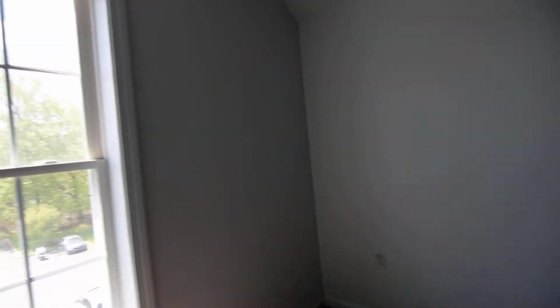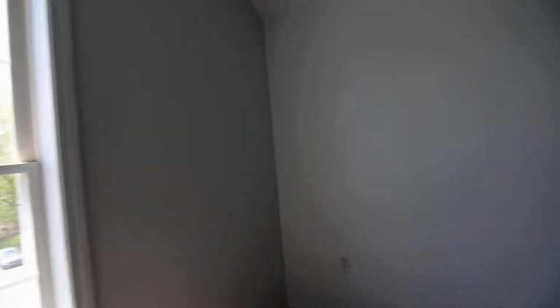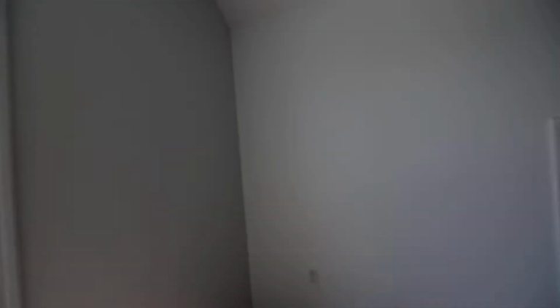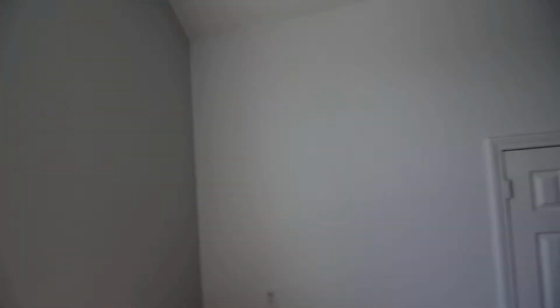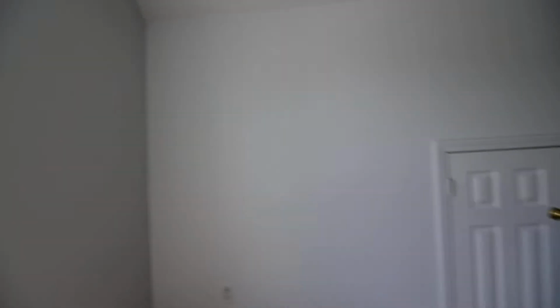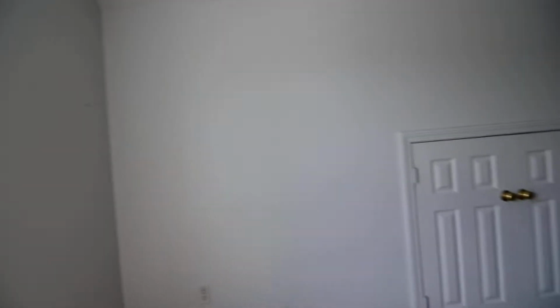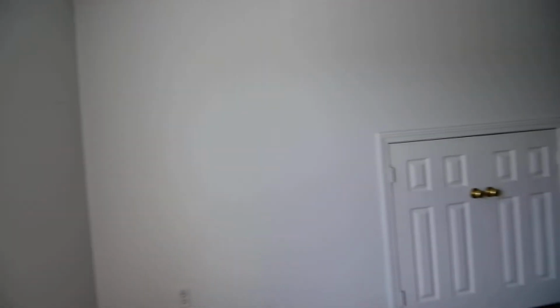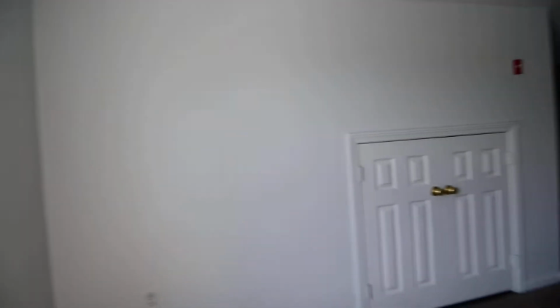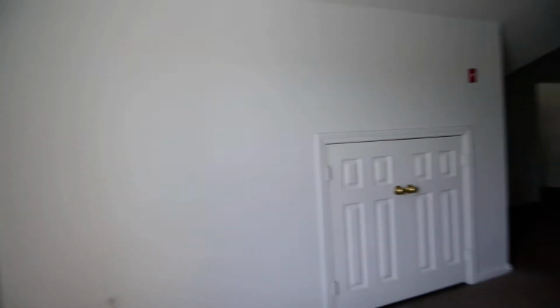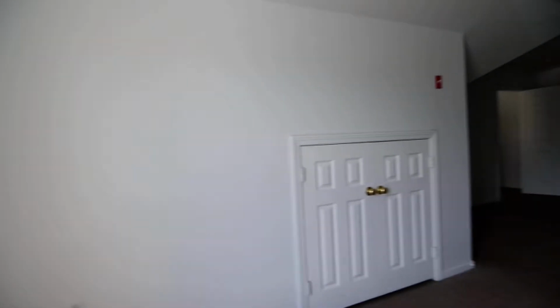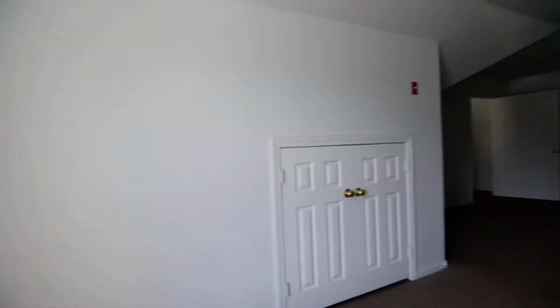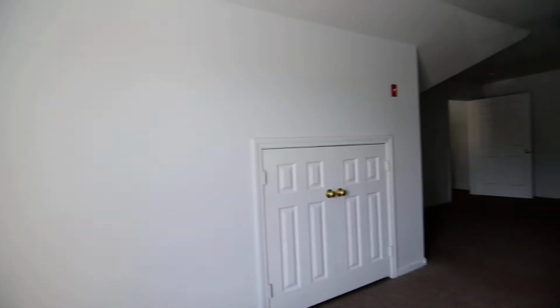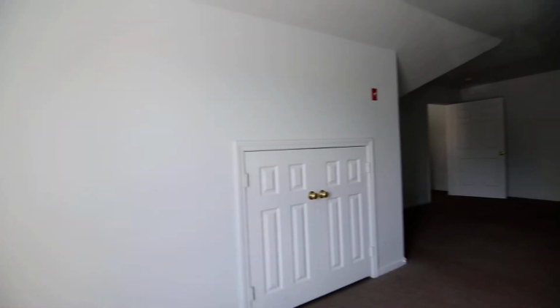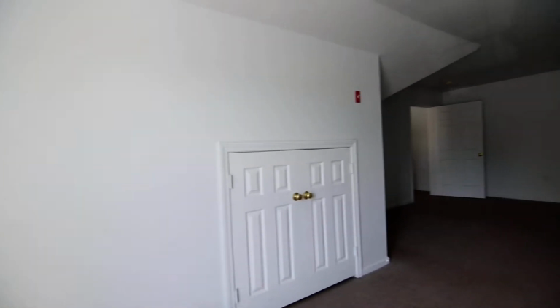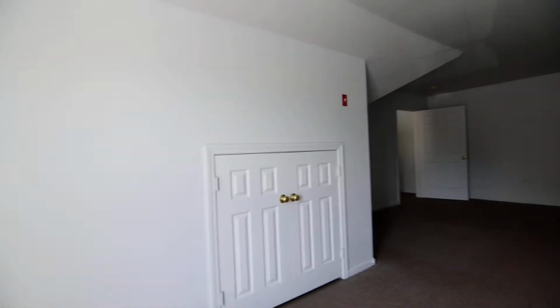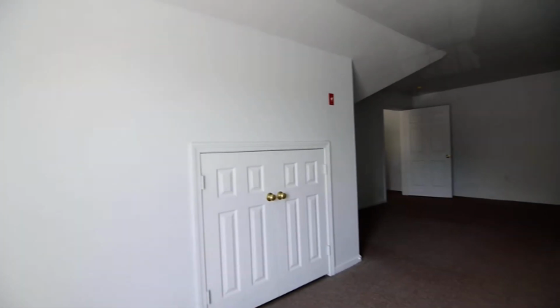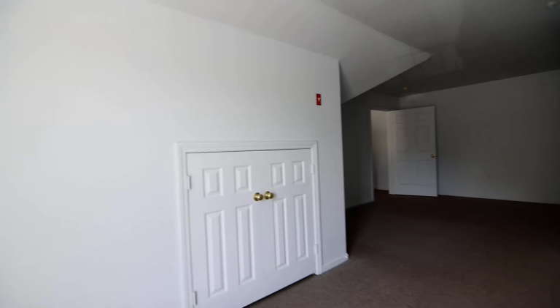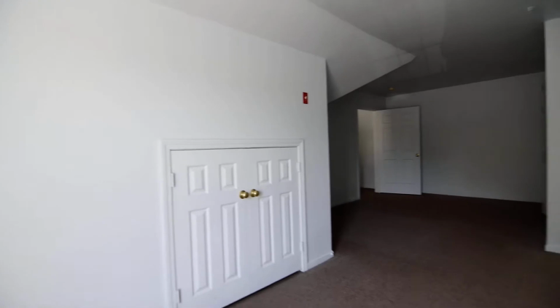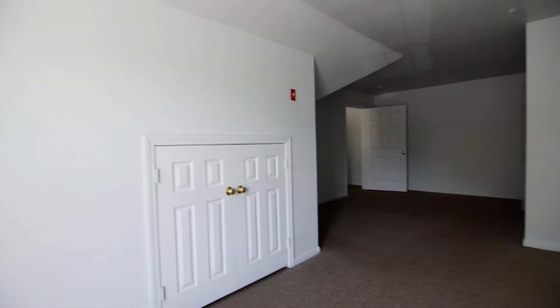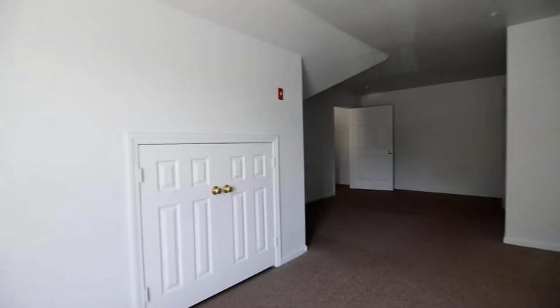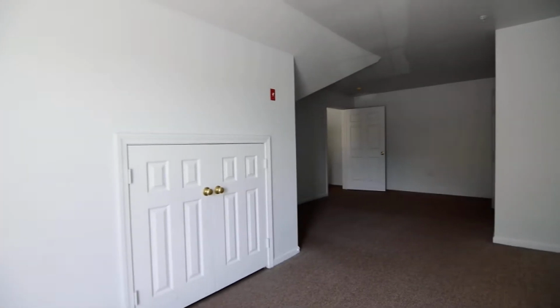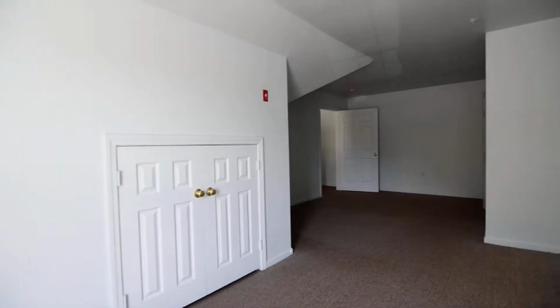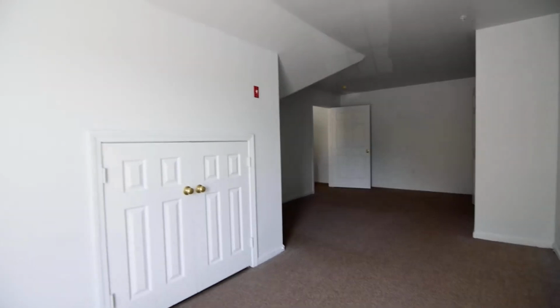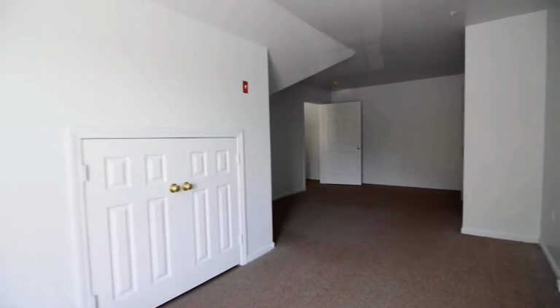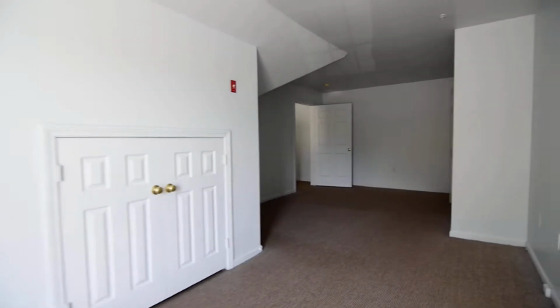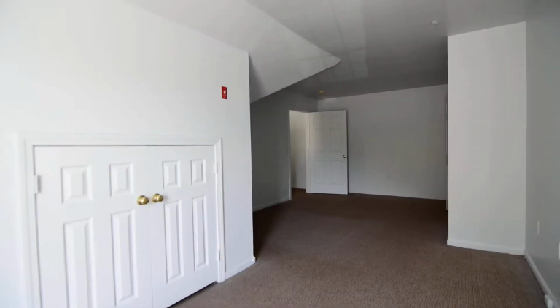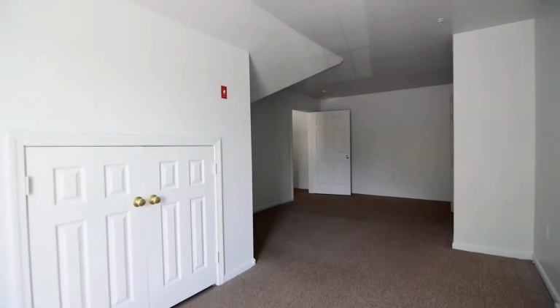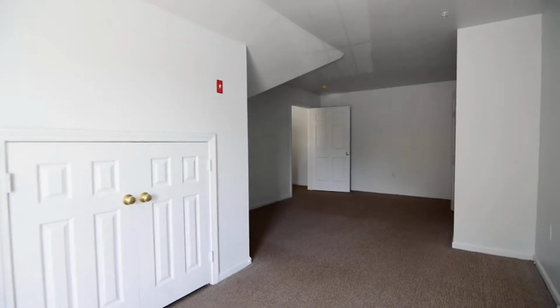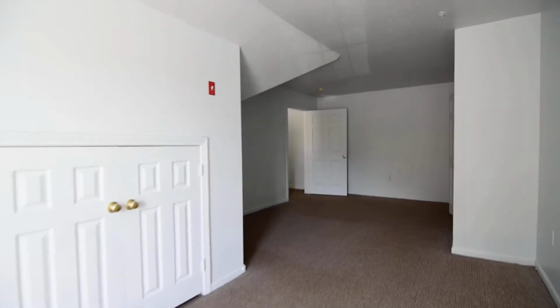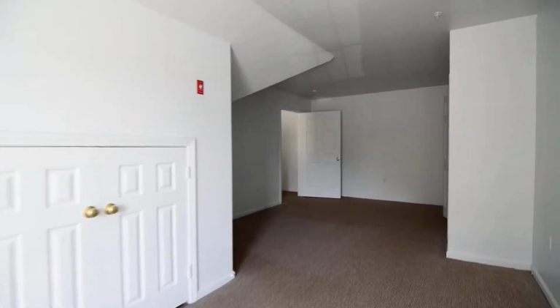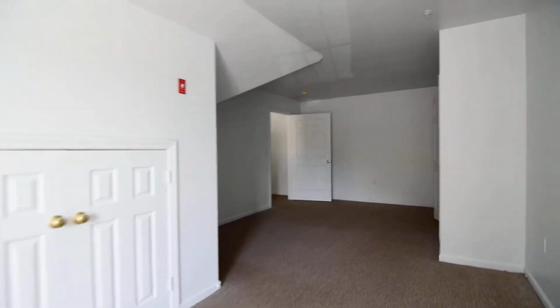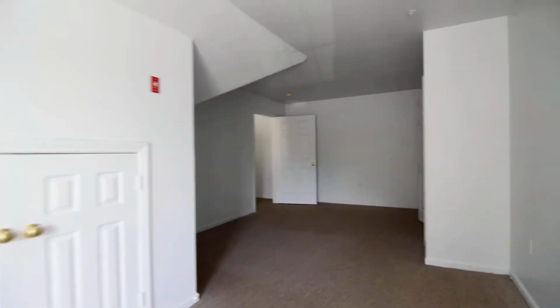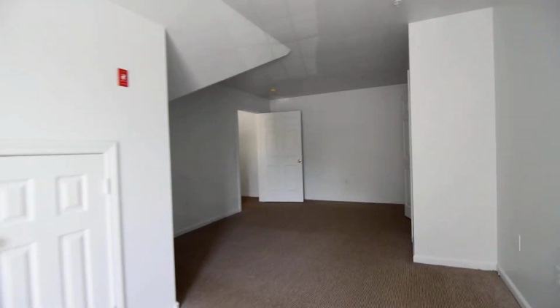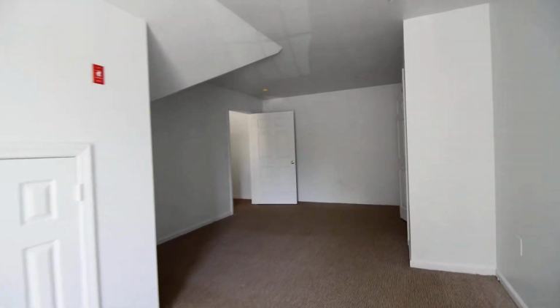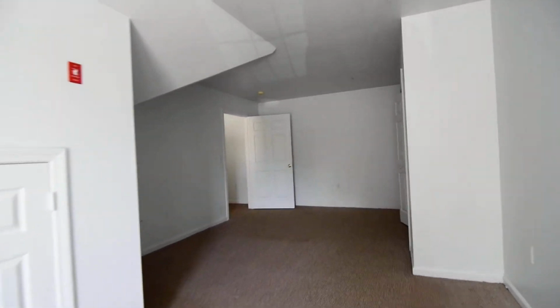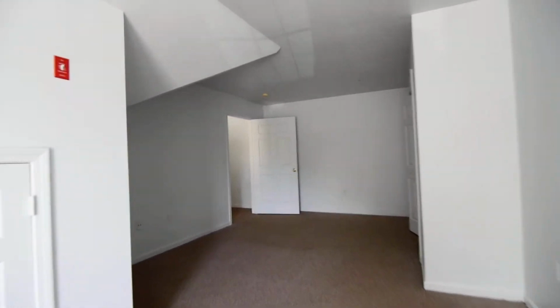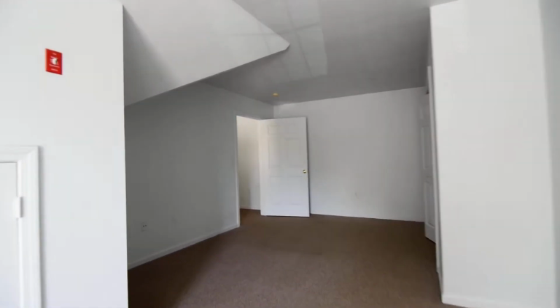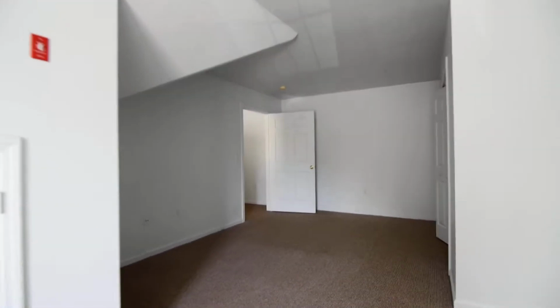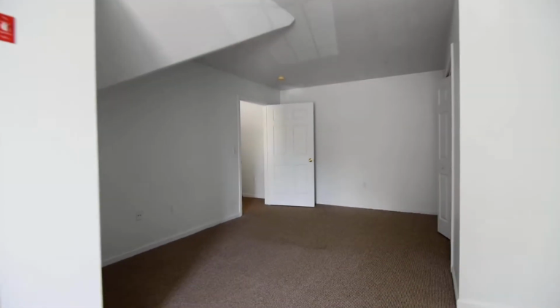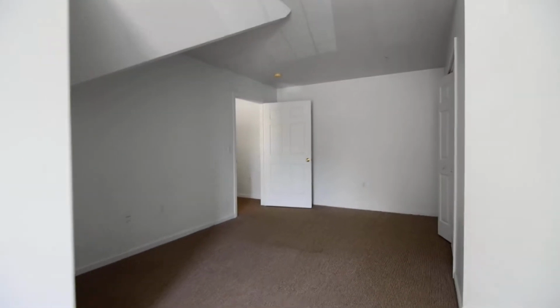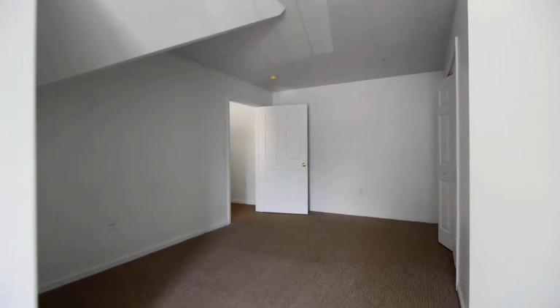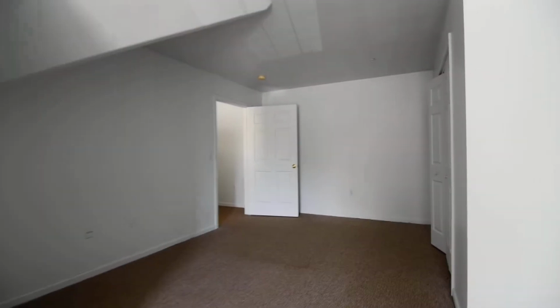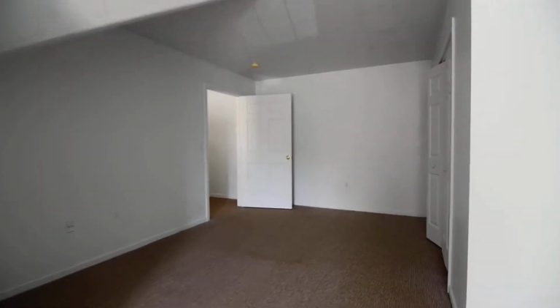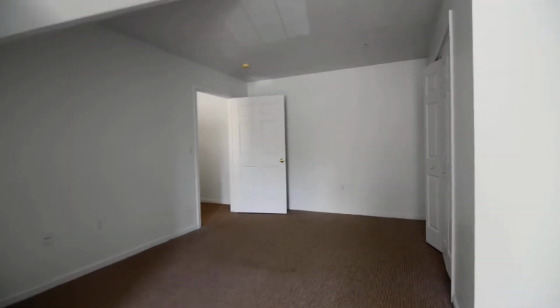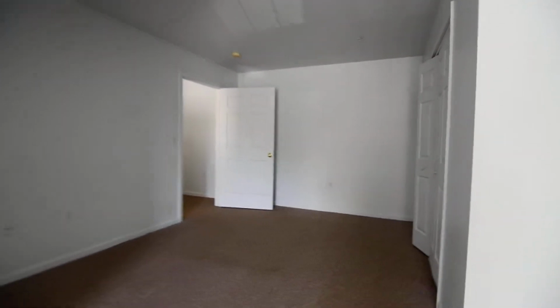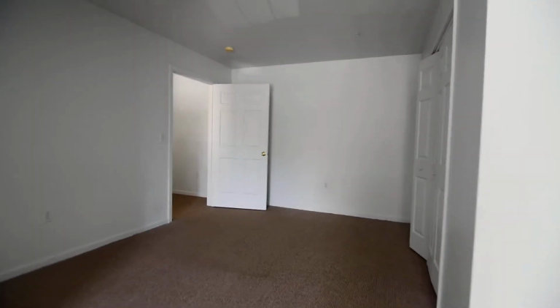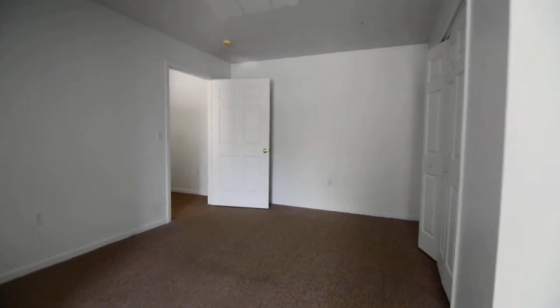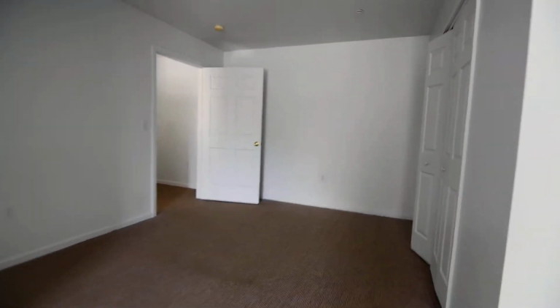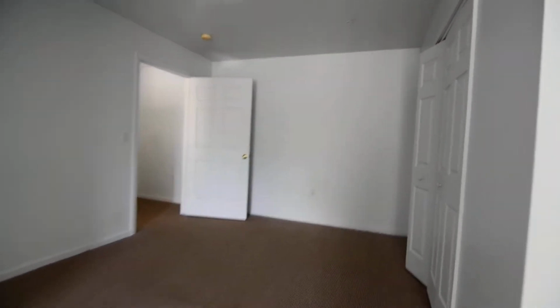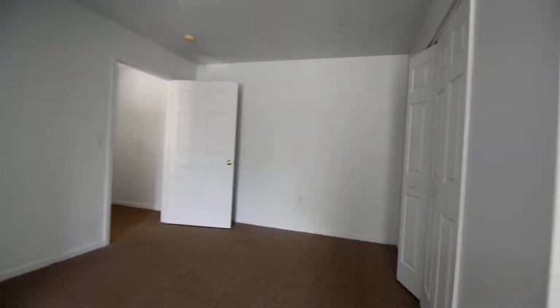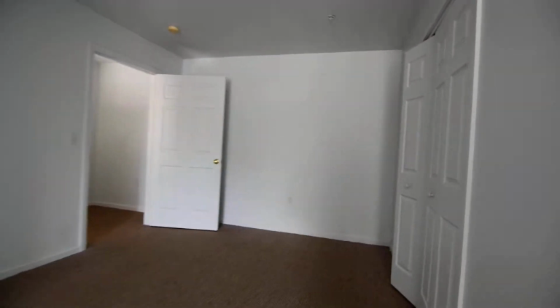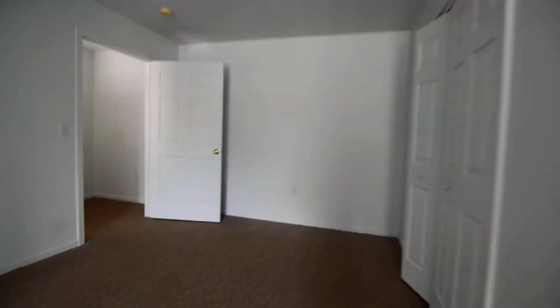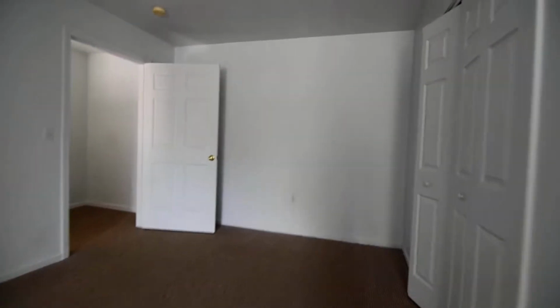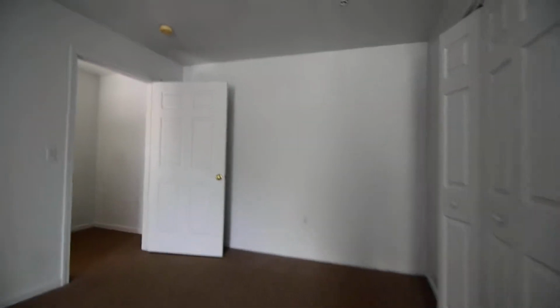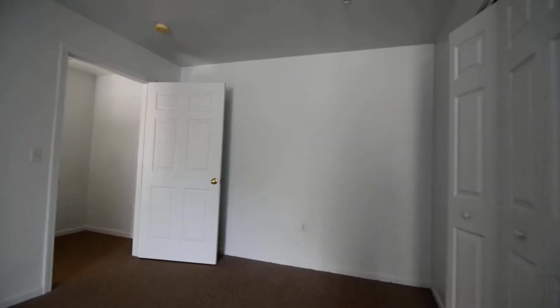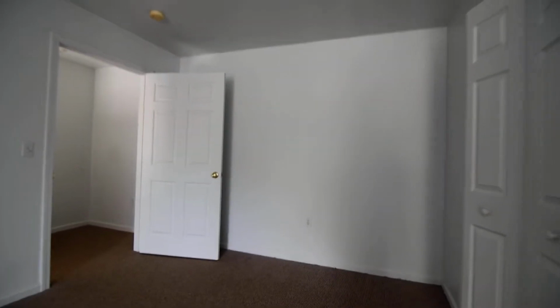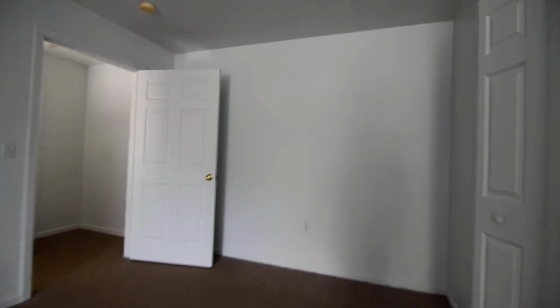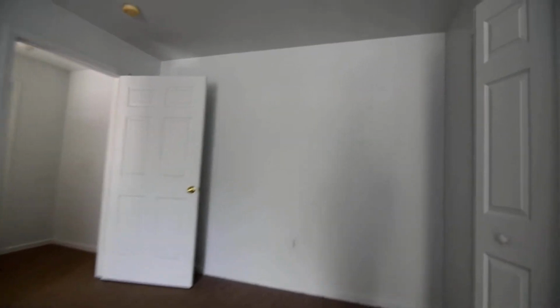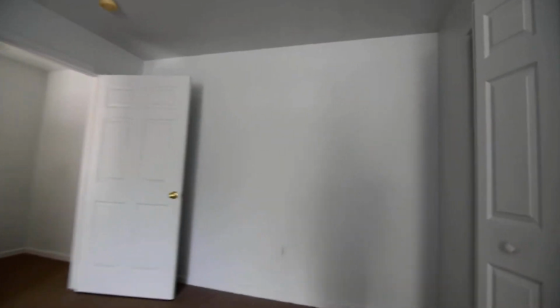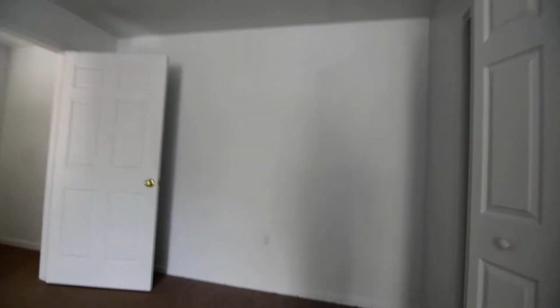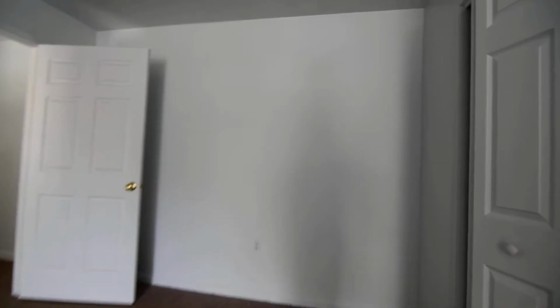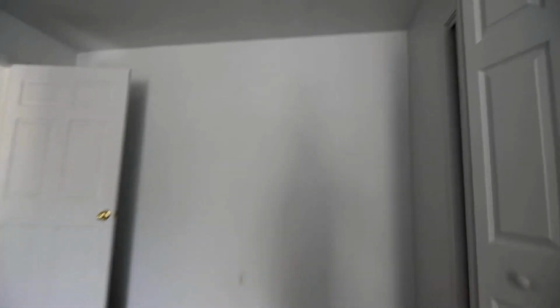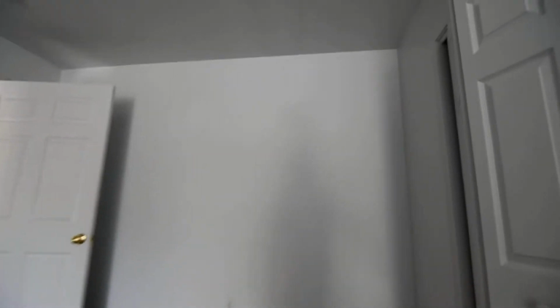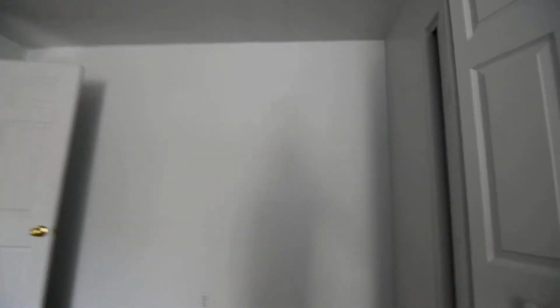This is the upstairs bedroom. Nice size closet to the right — check that out.